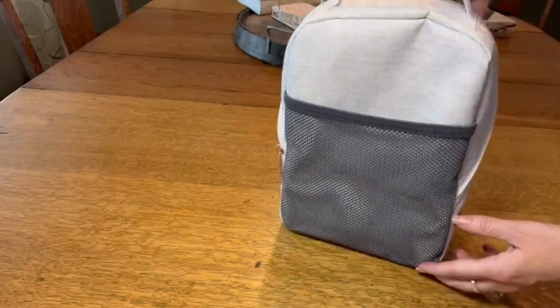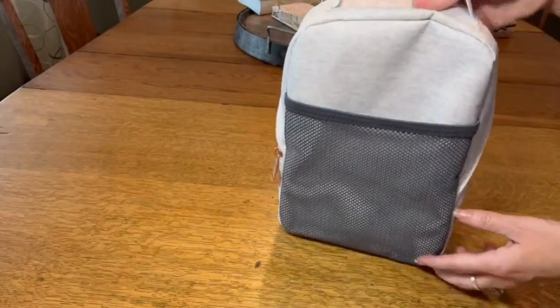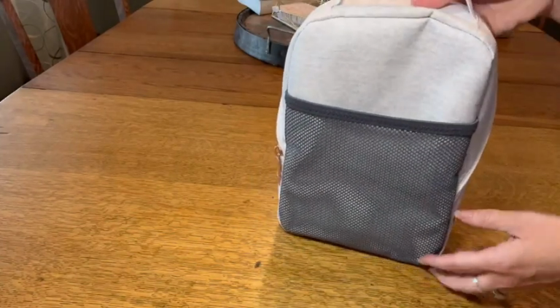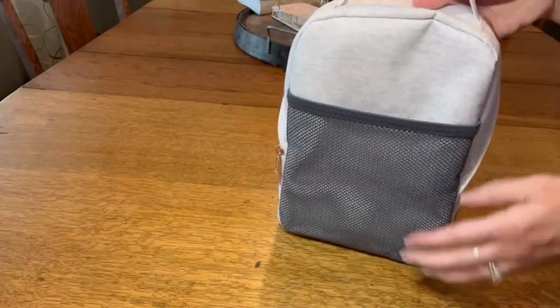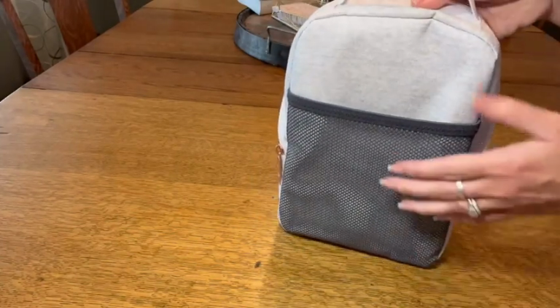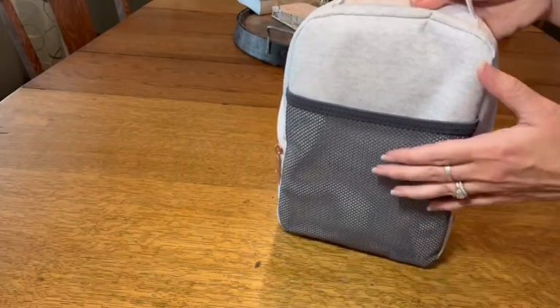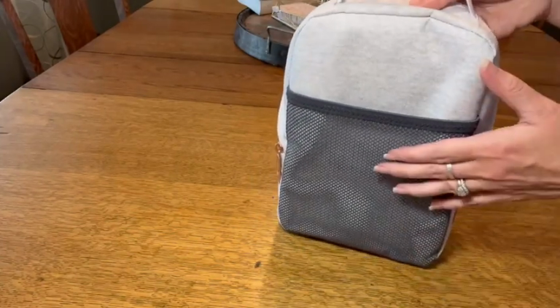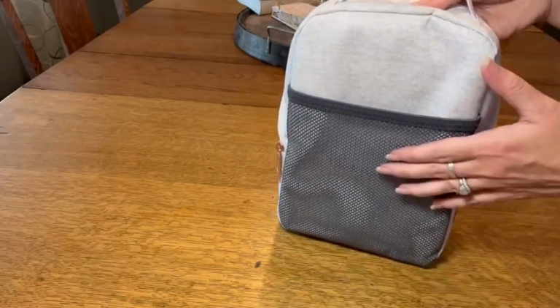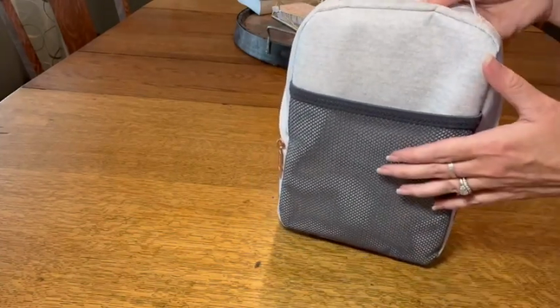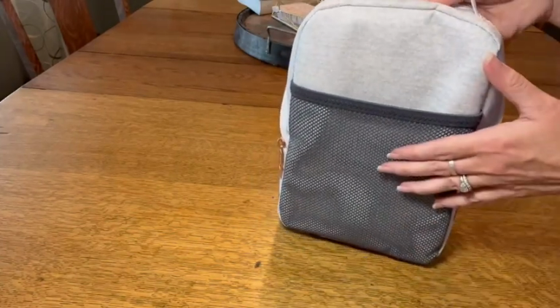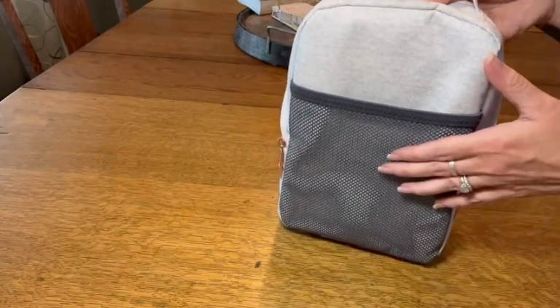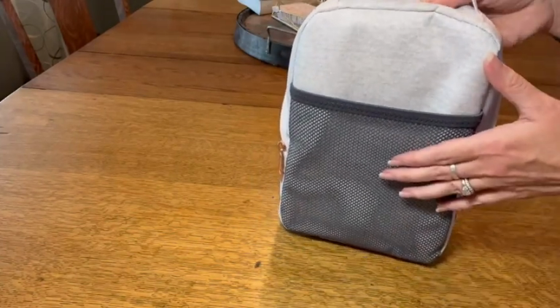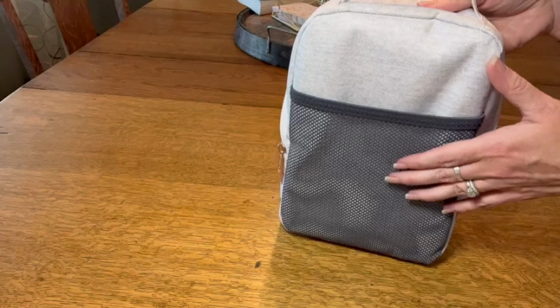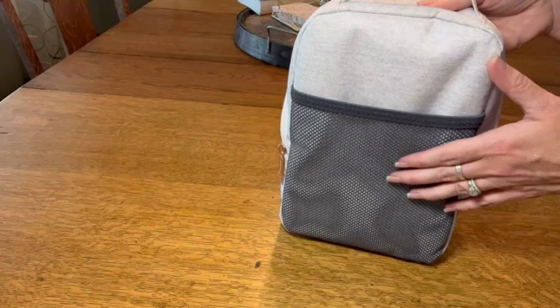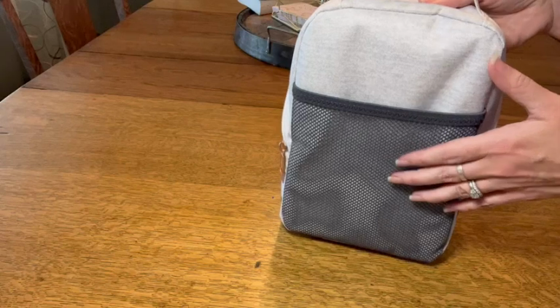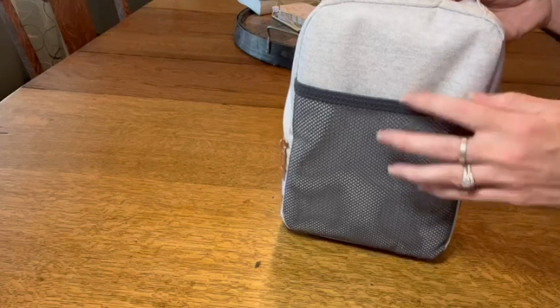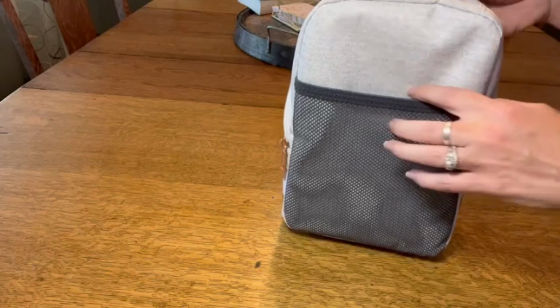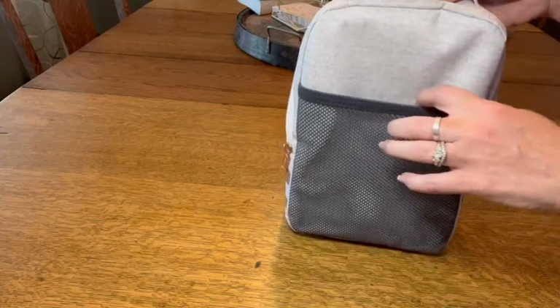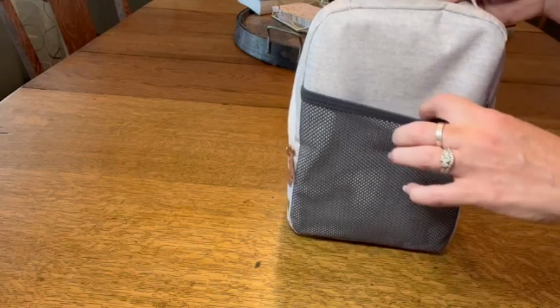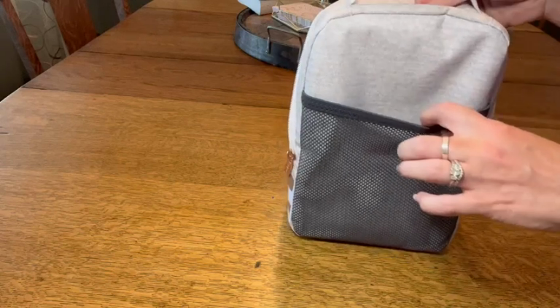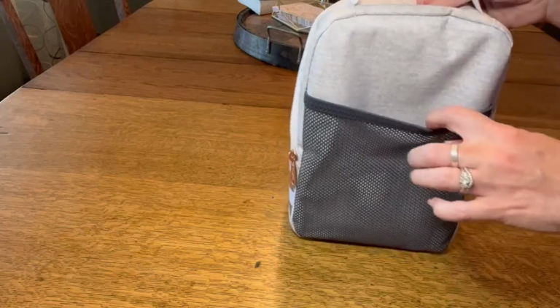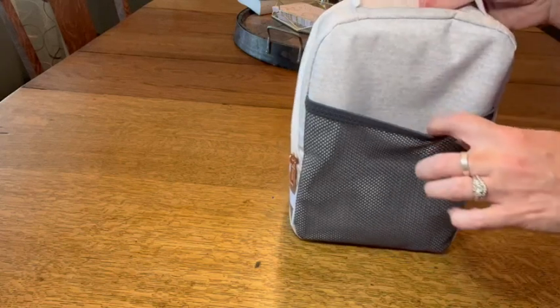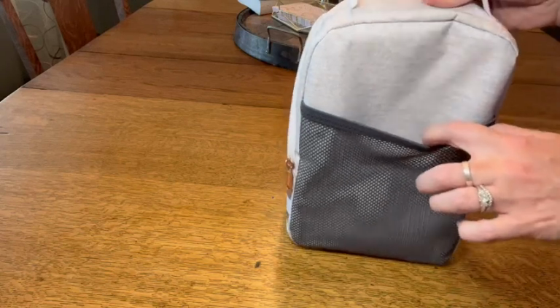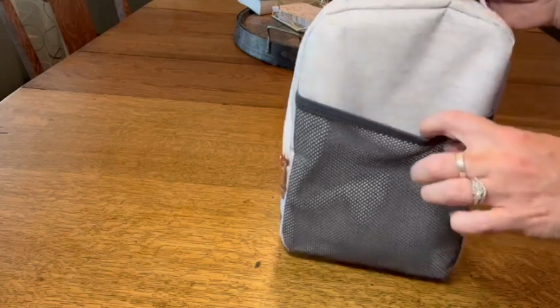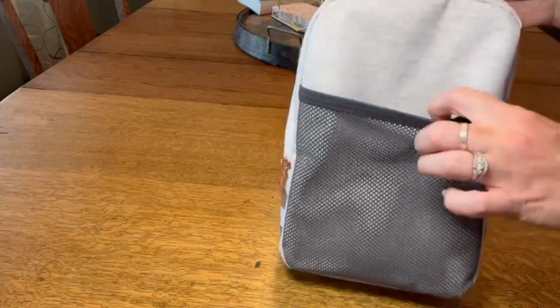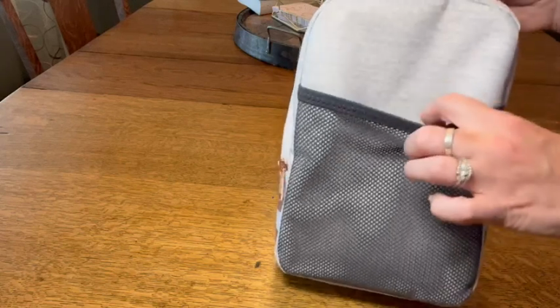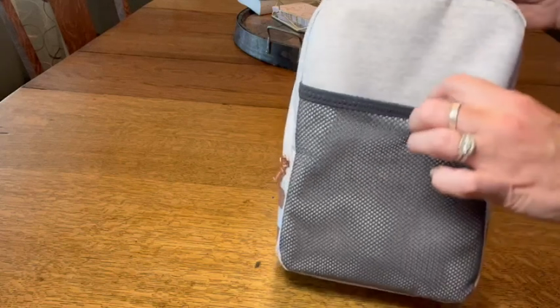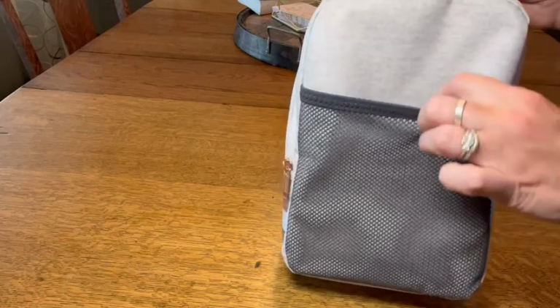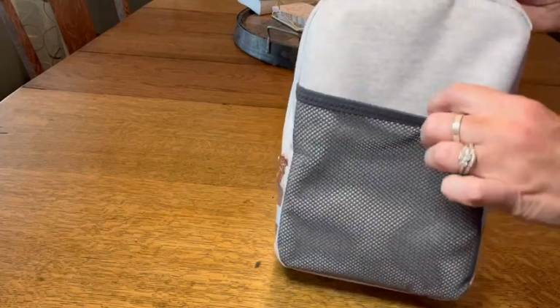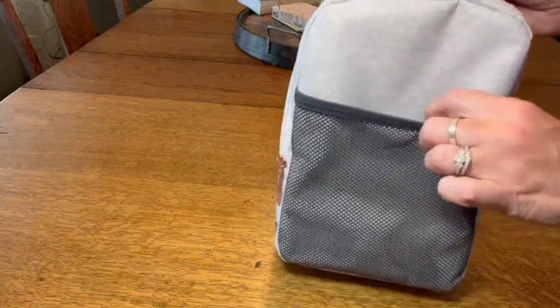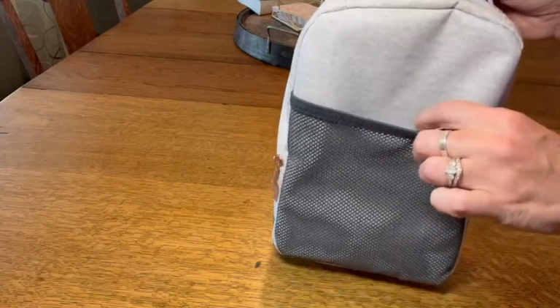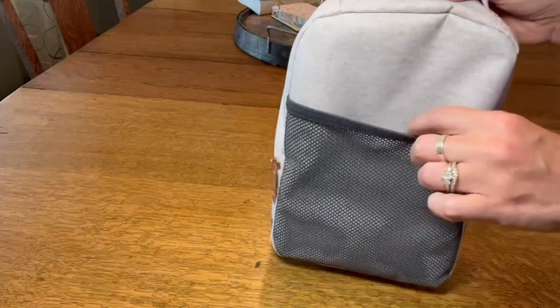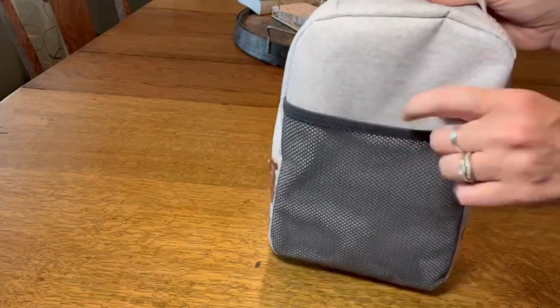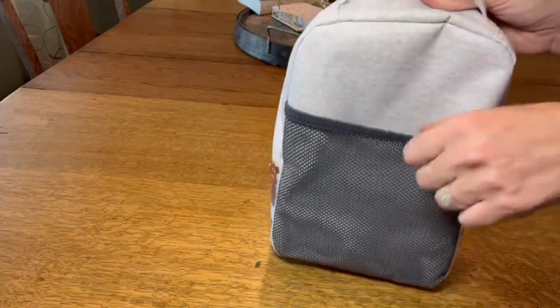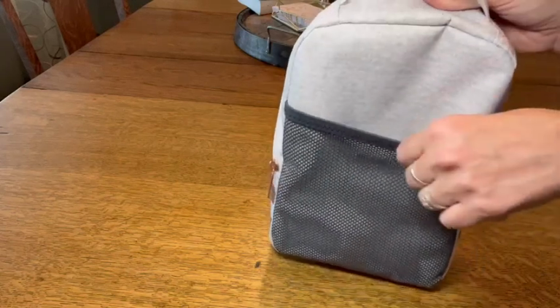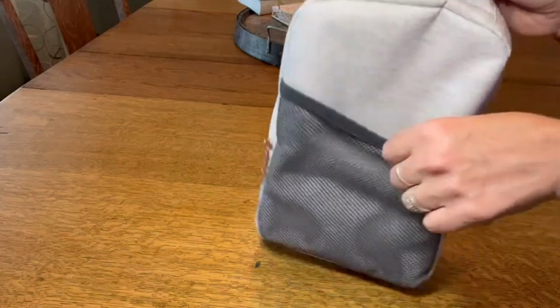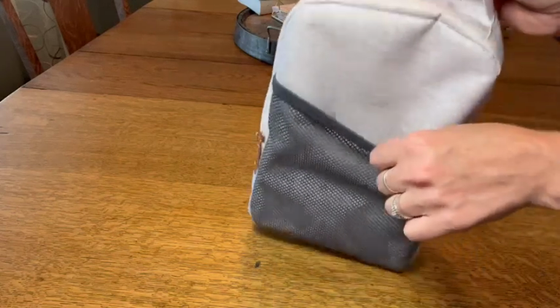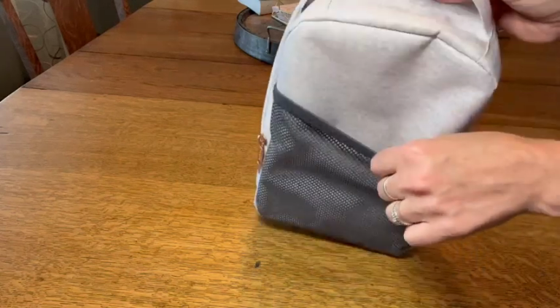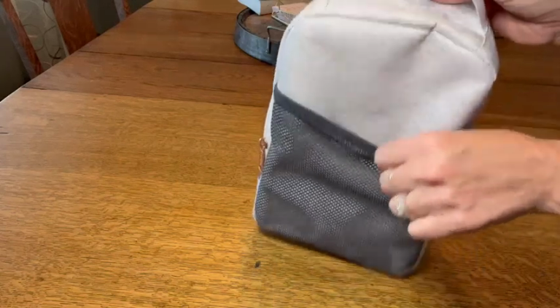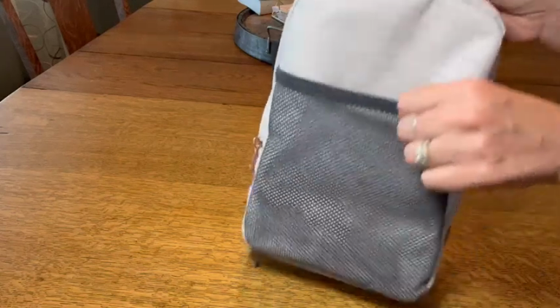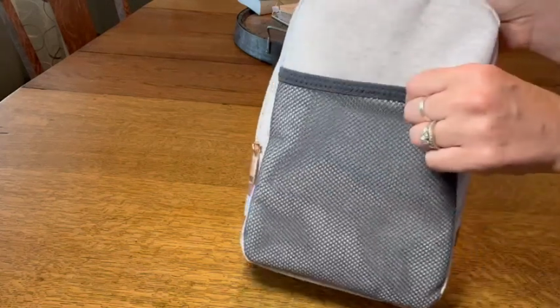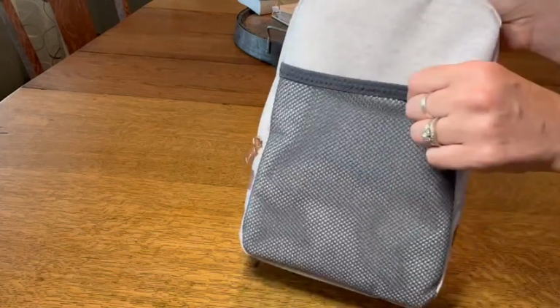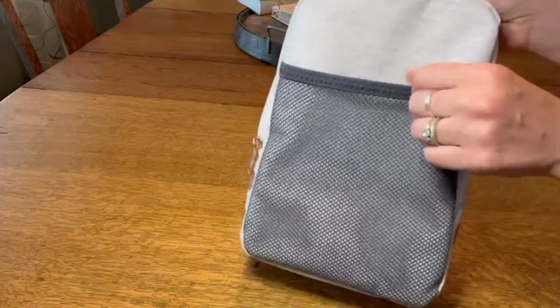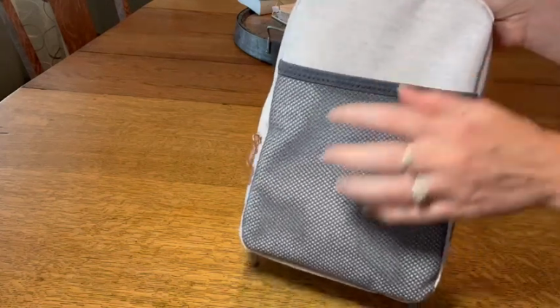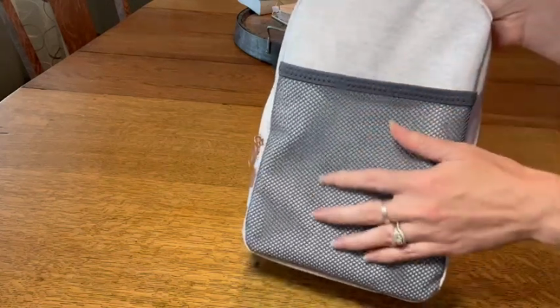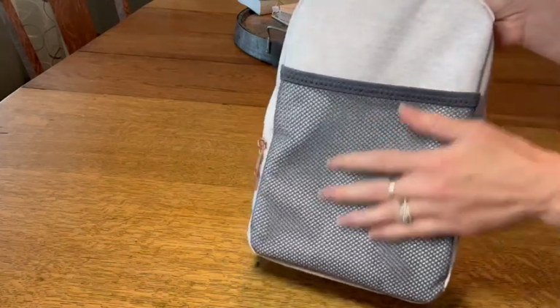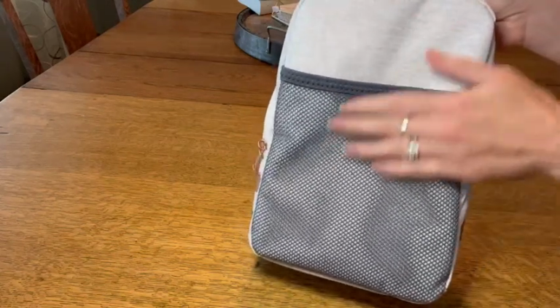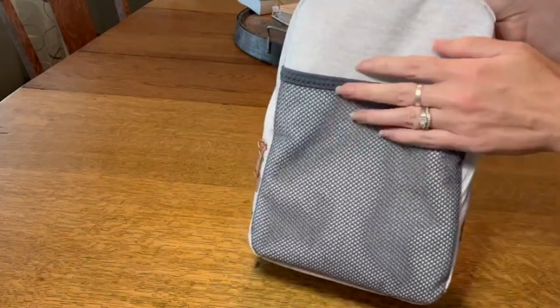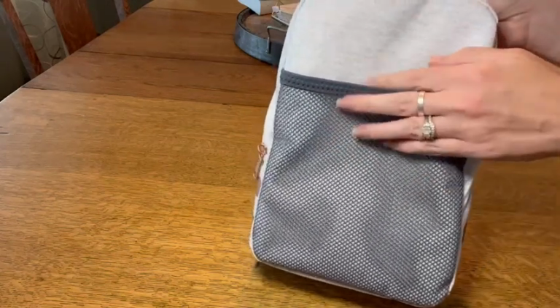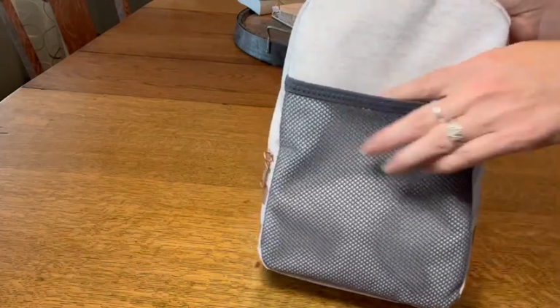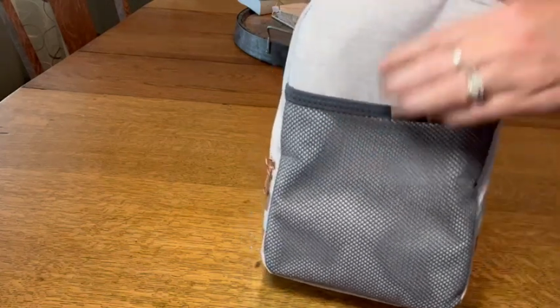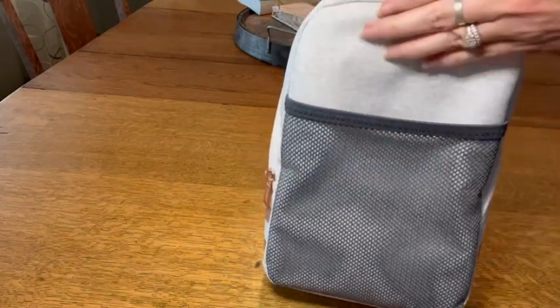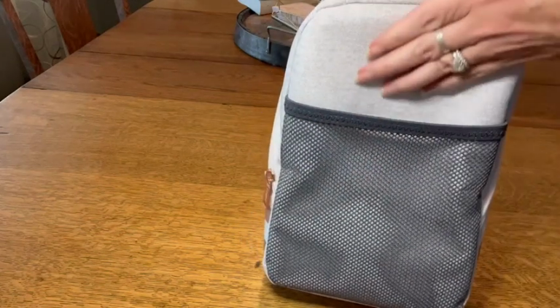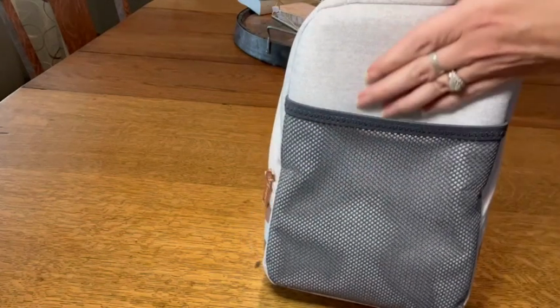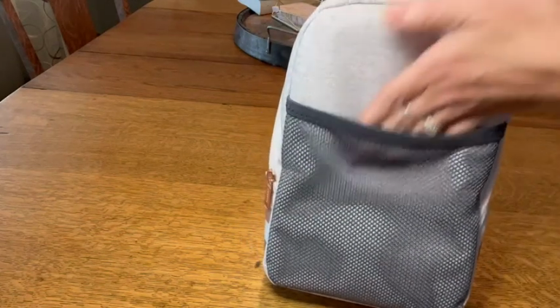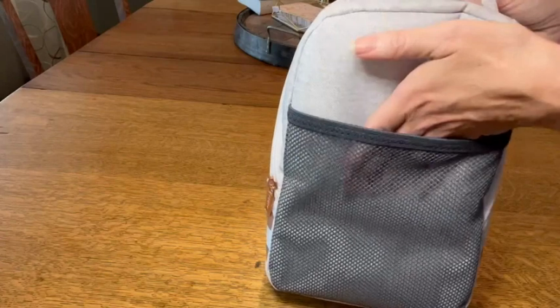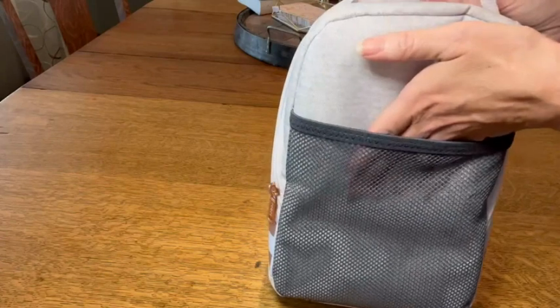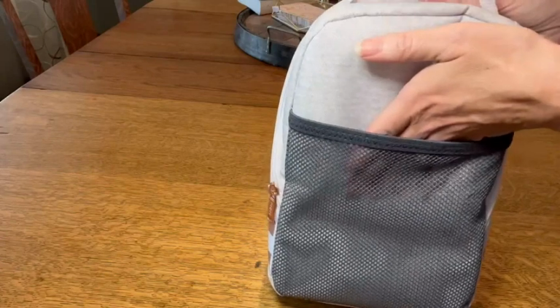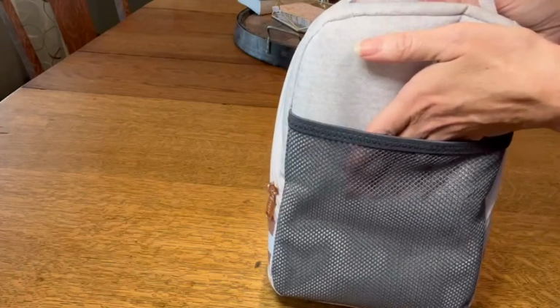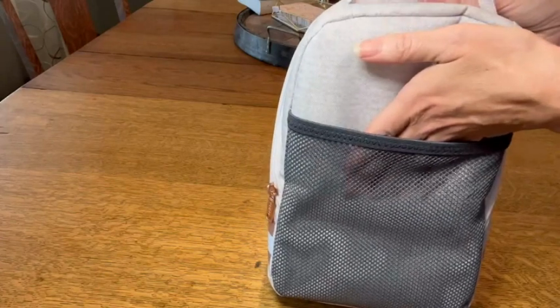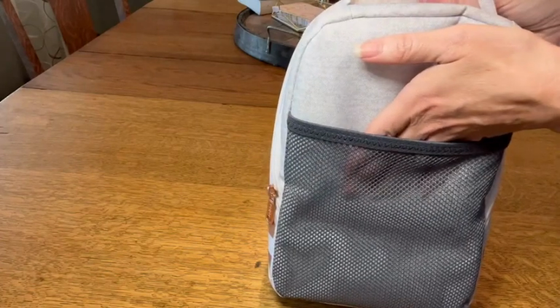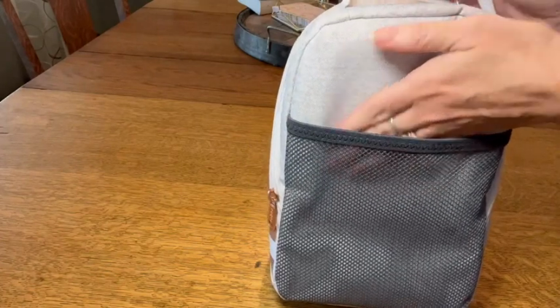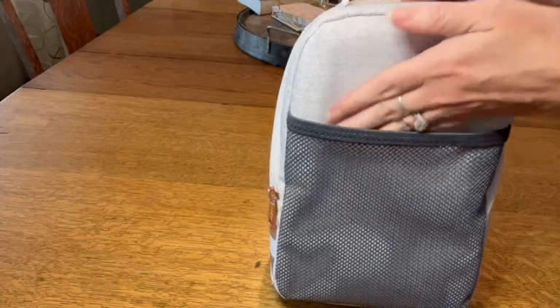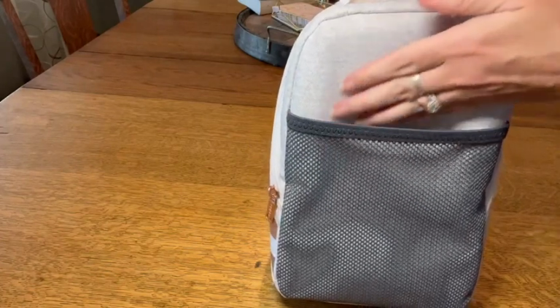It kind of fits my style. I also love that it has this little mesh back so I can slip my phone right in there.